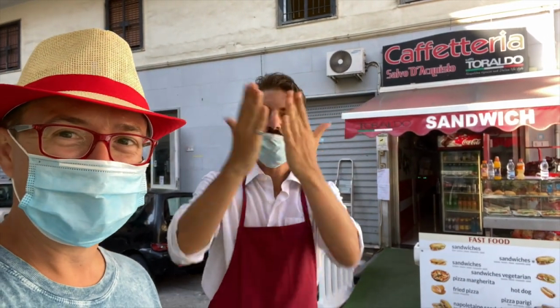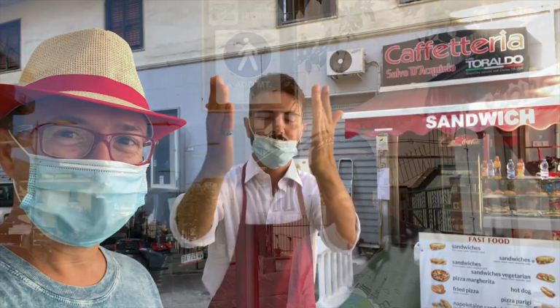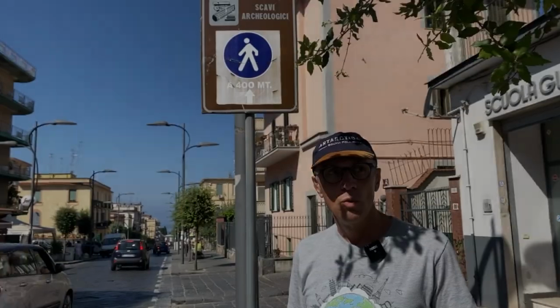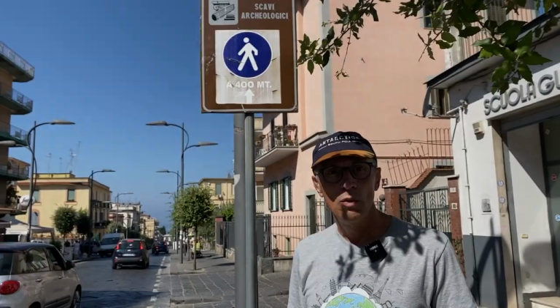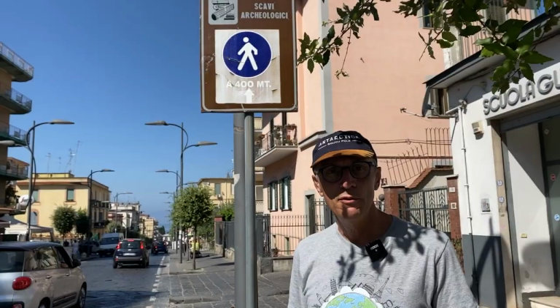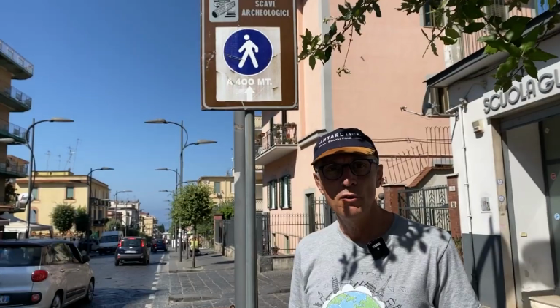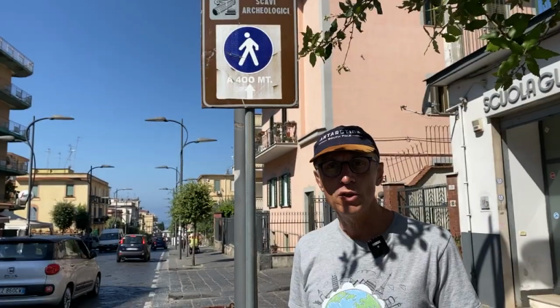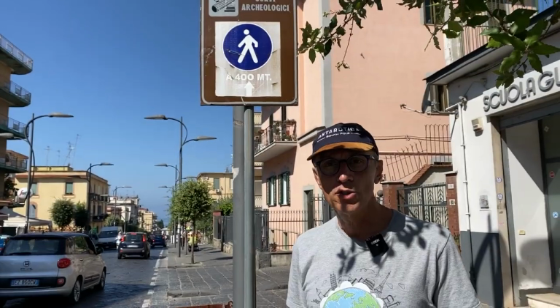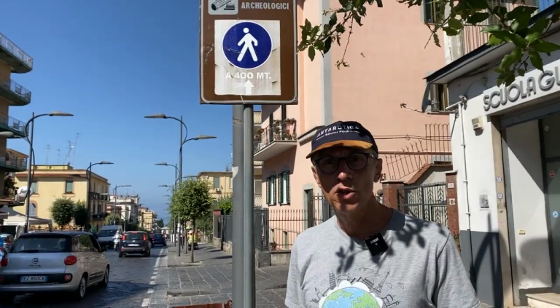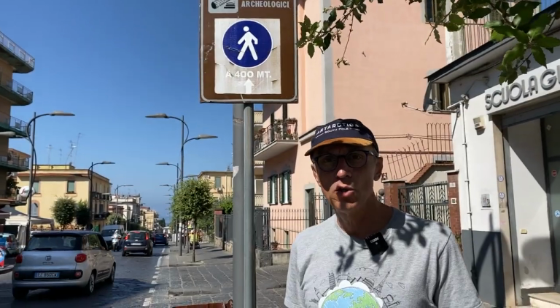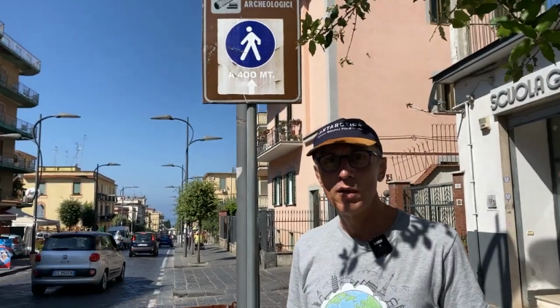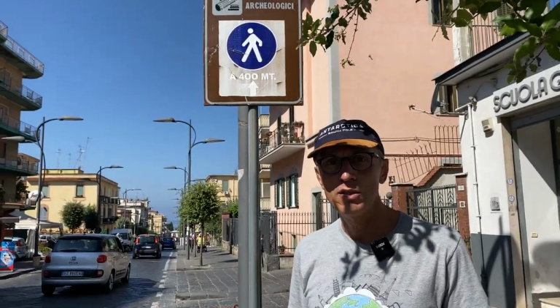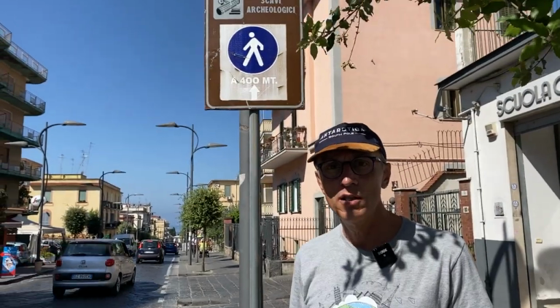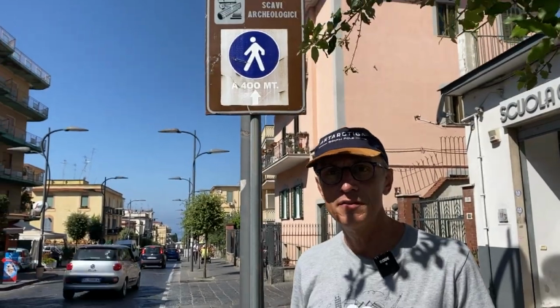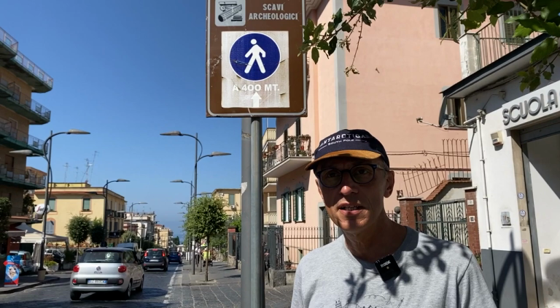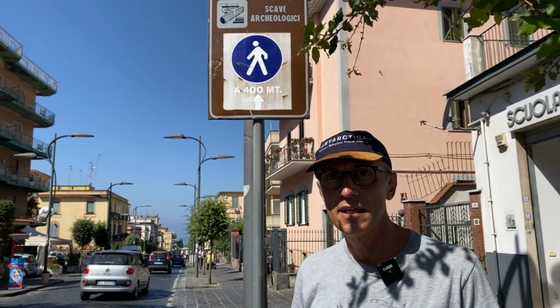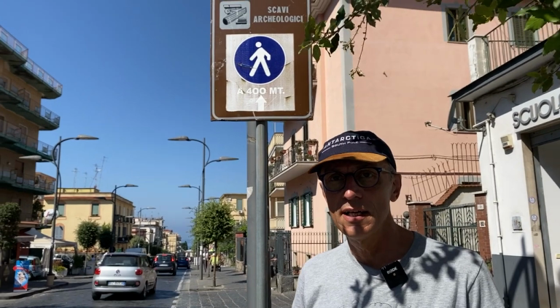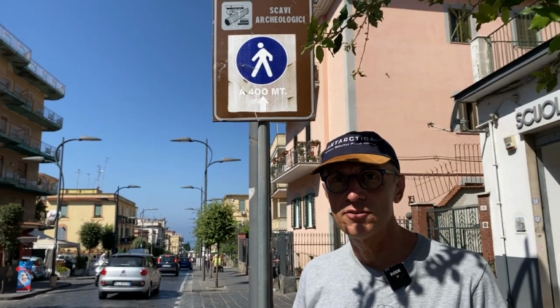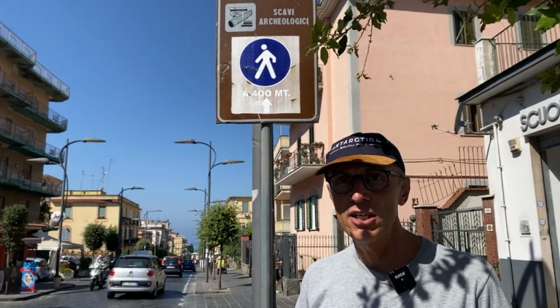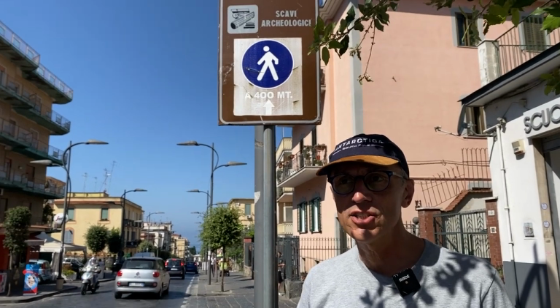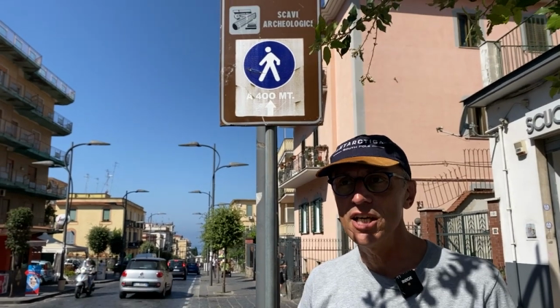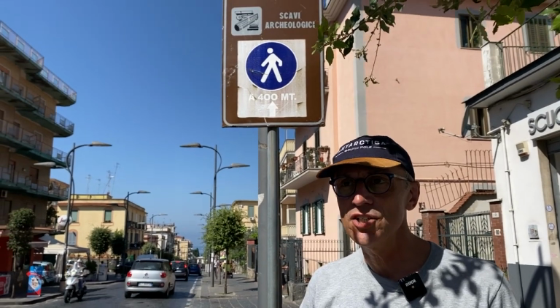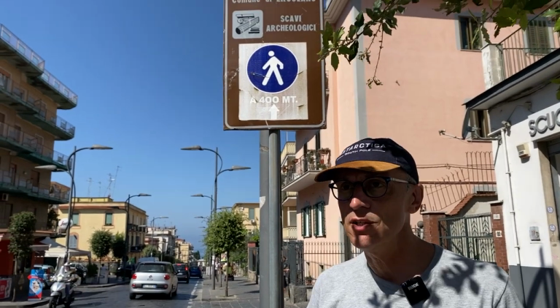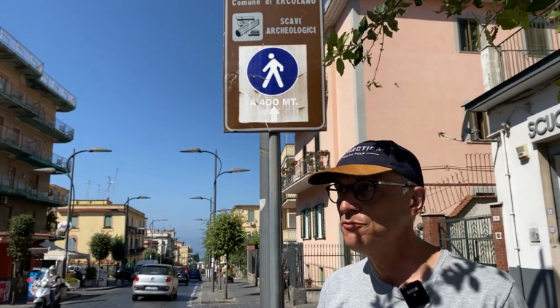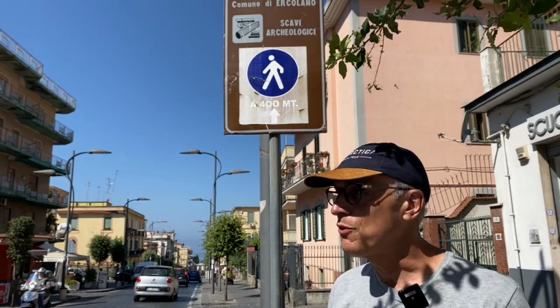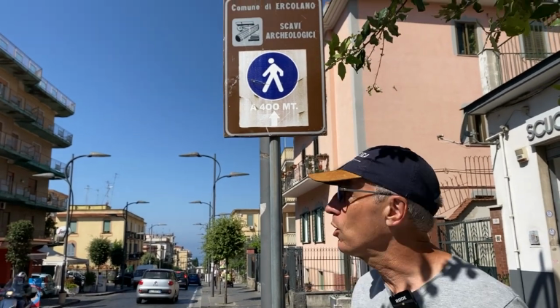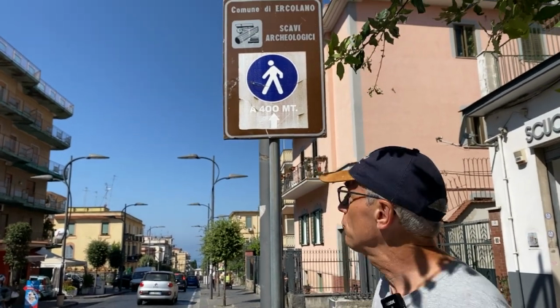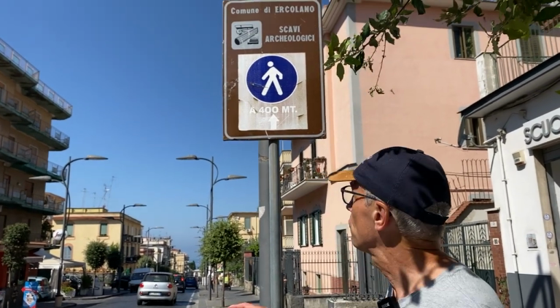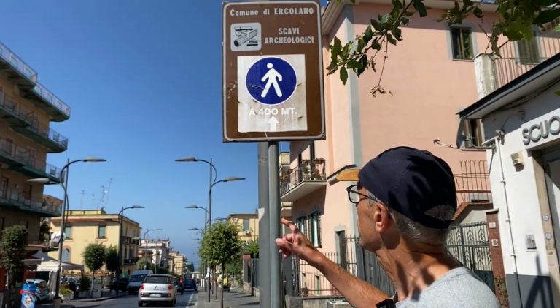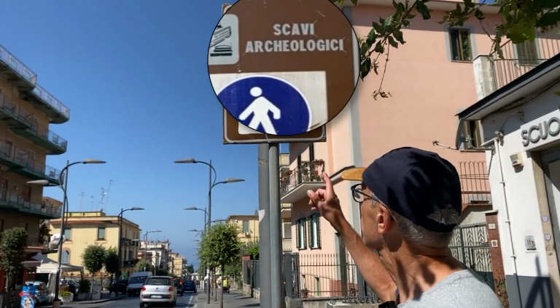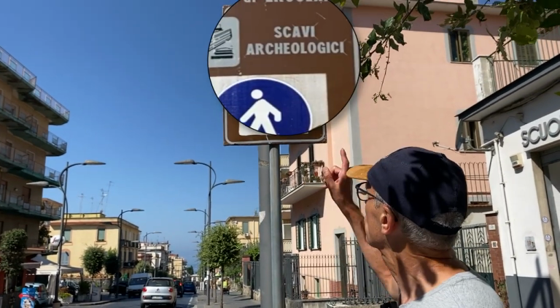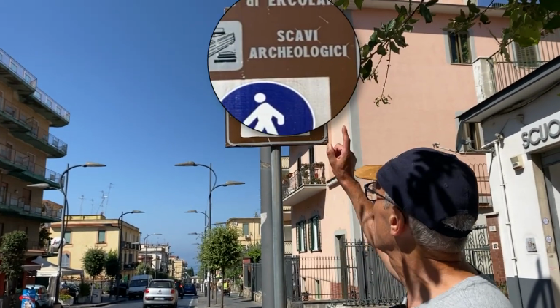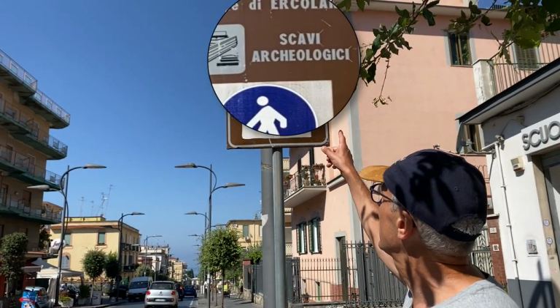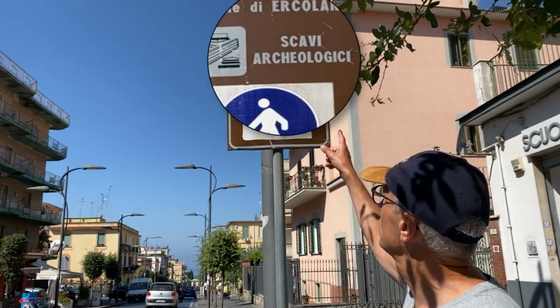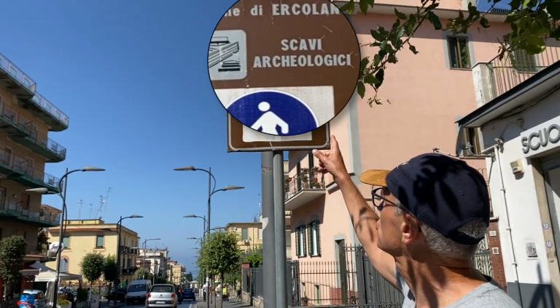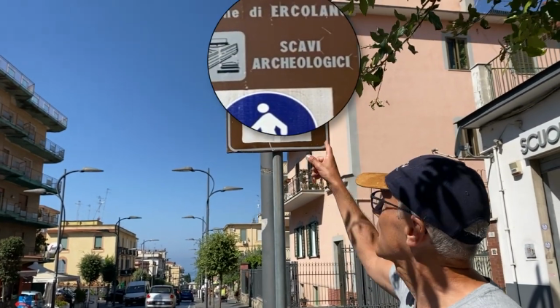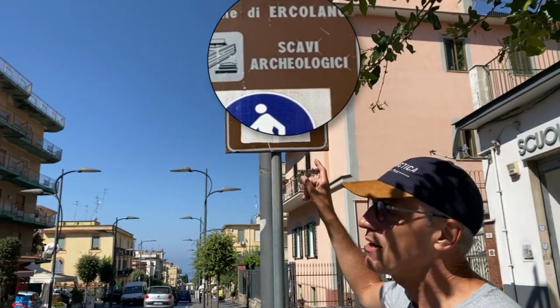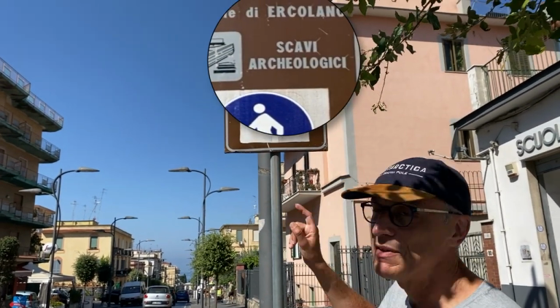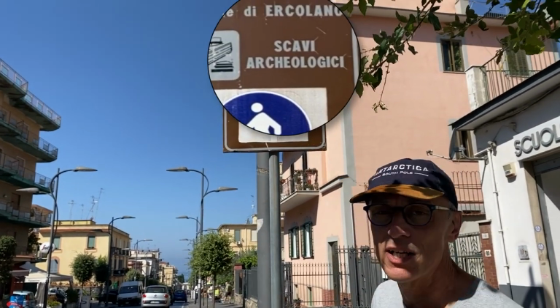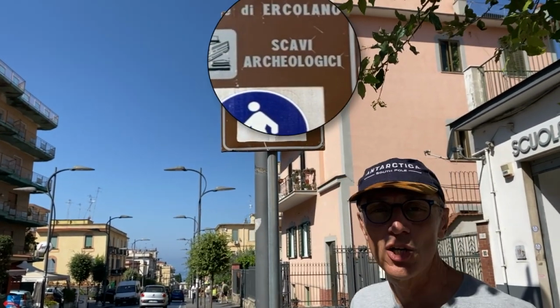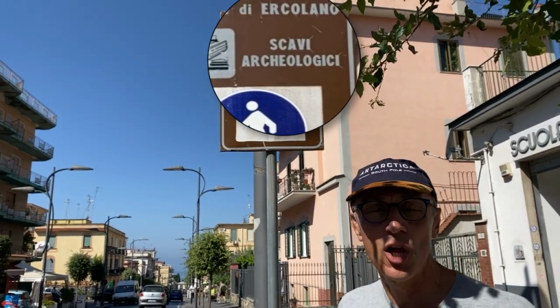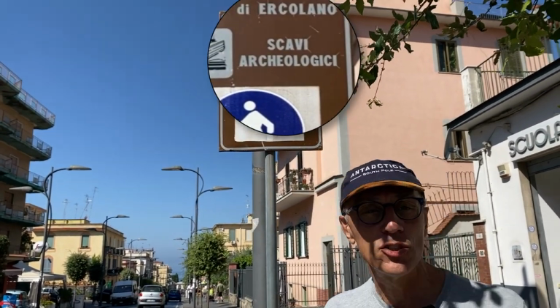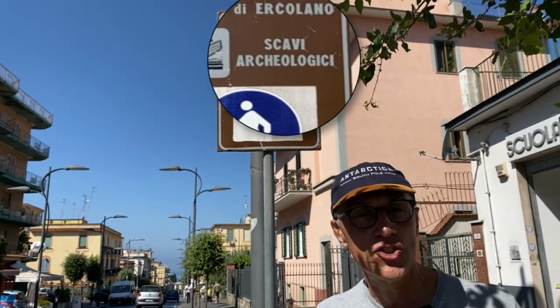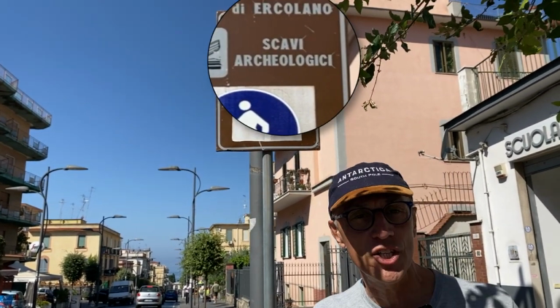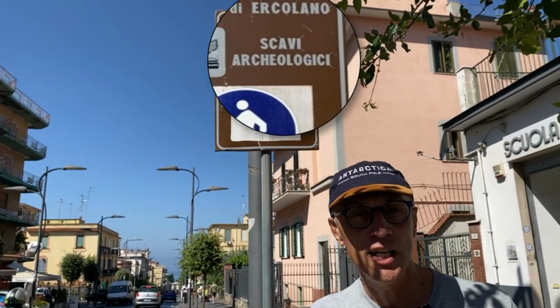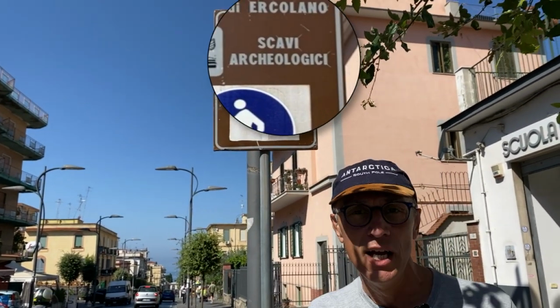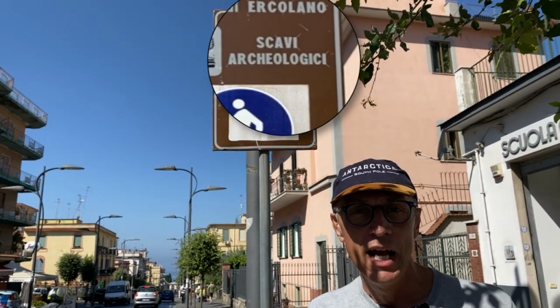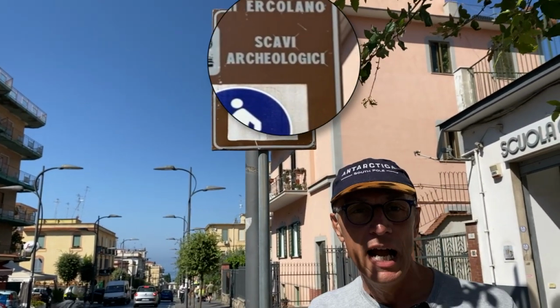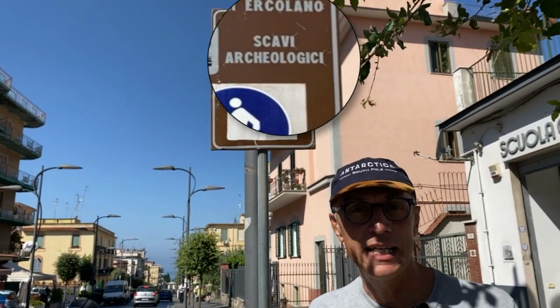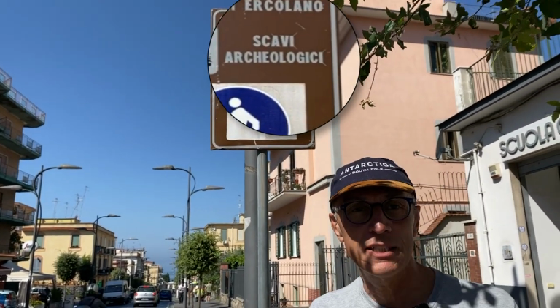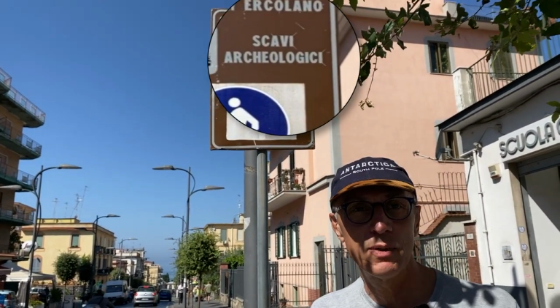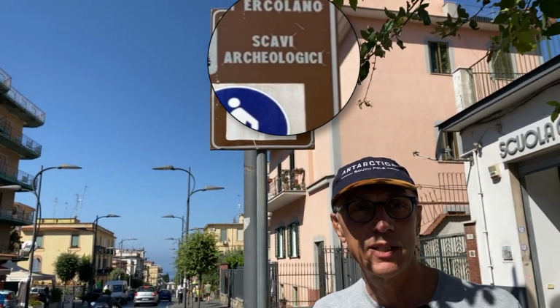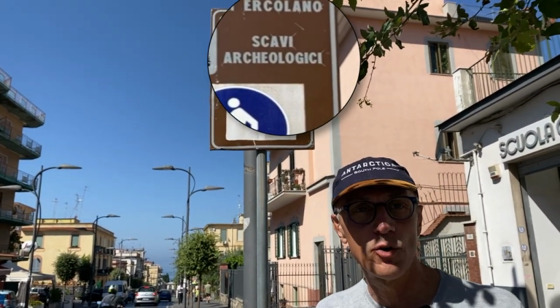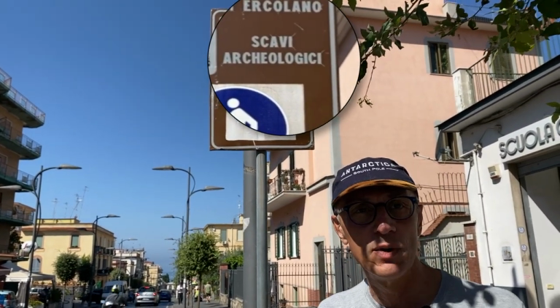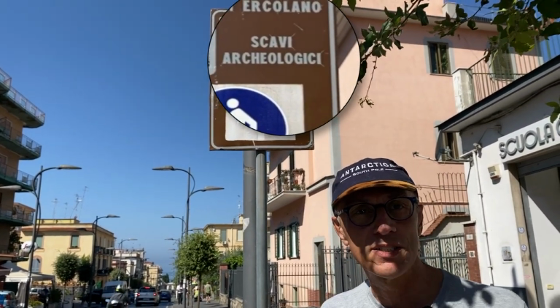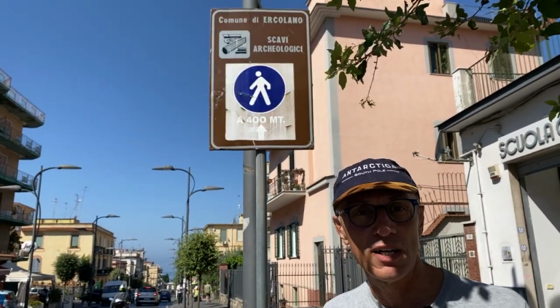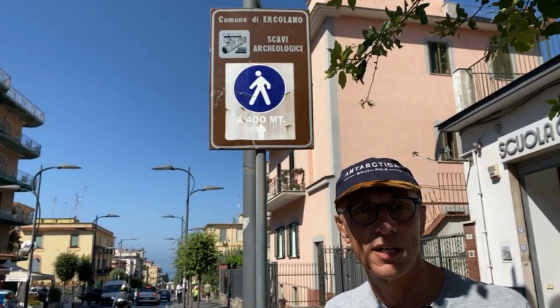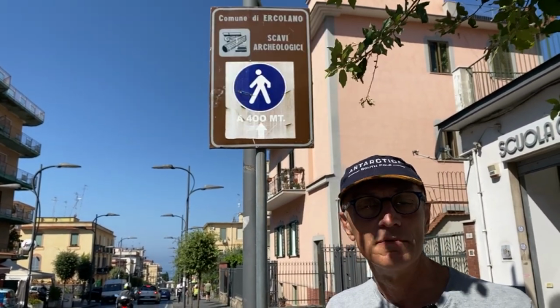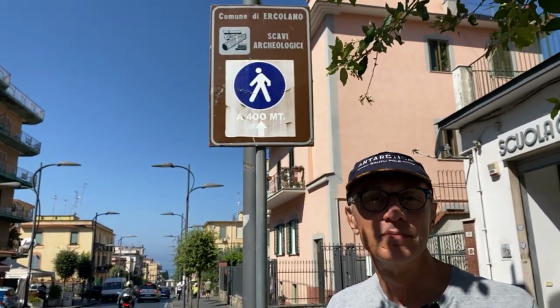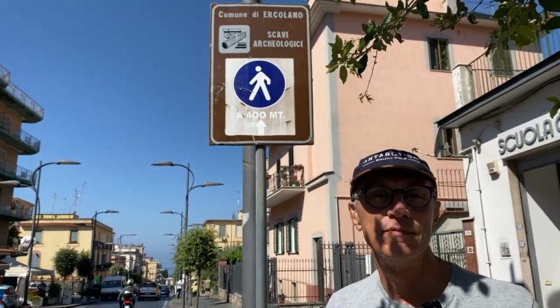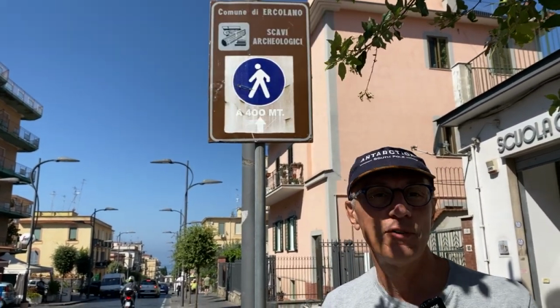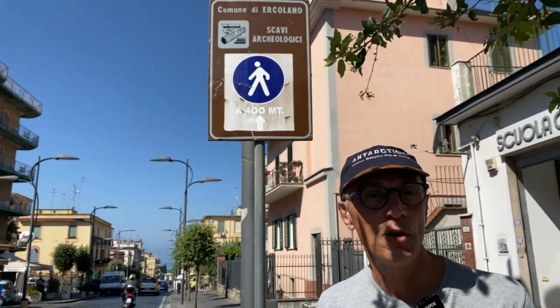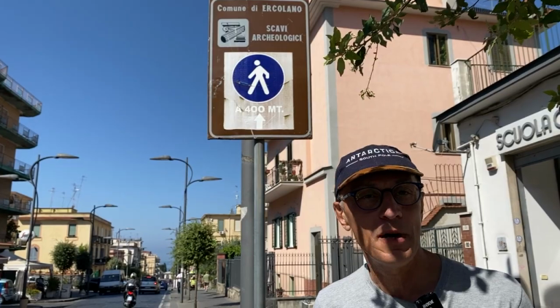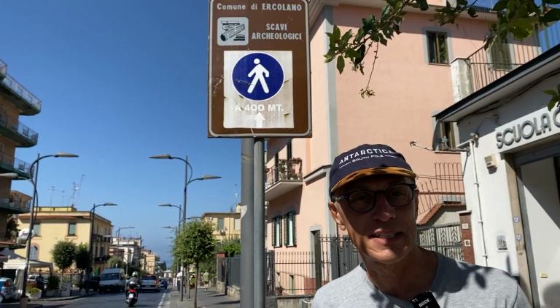When you leave the train station, follow the signs for "Ercolano Scavi Archeologici" — that's where the ruins are. Follow us.